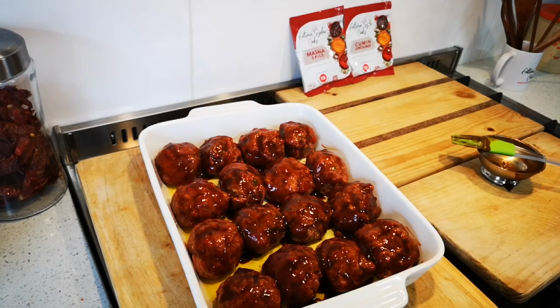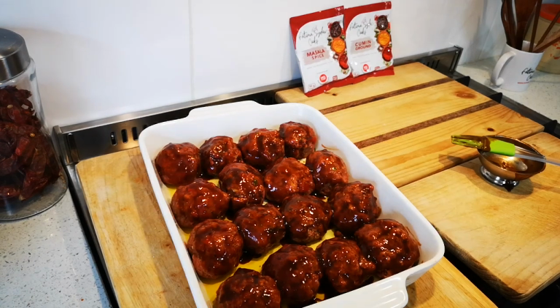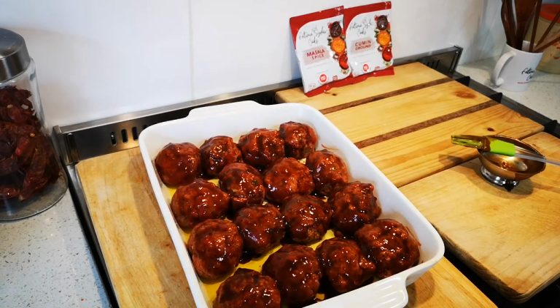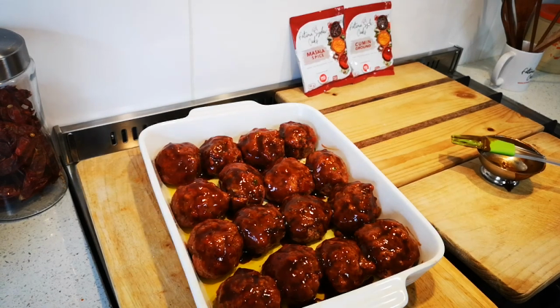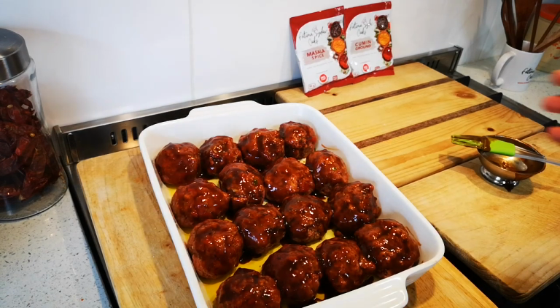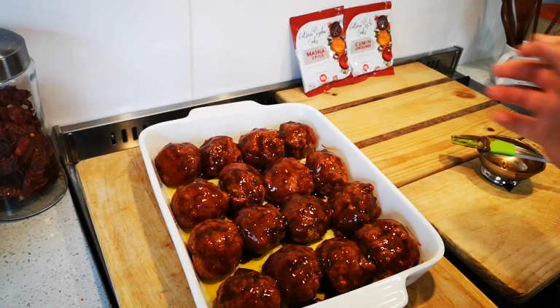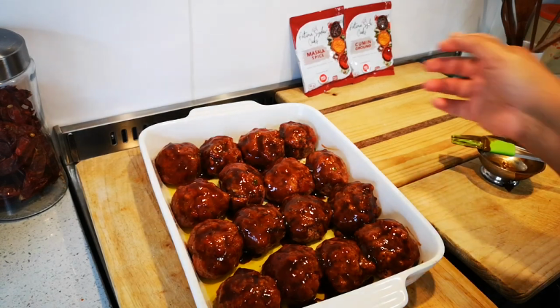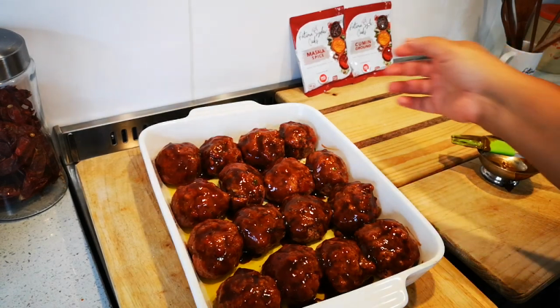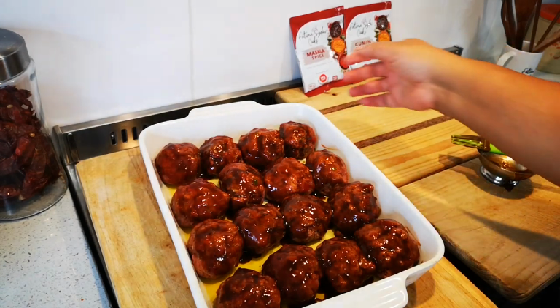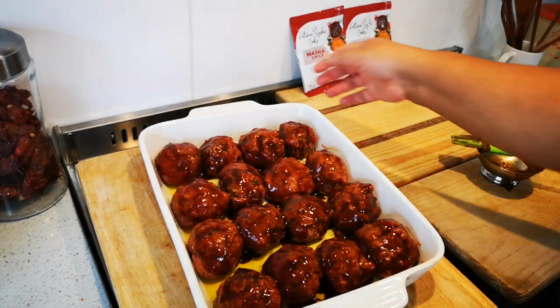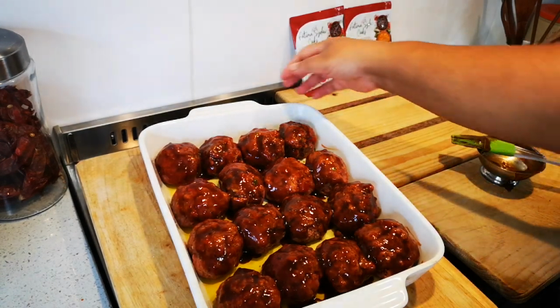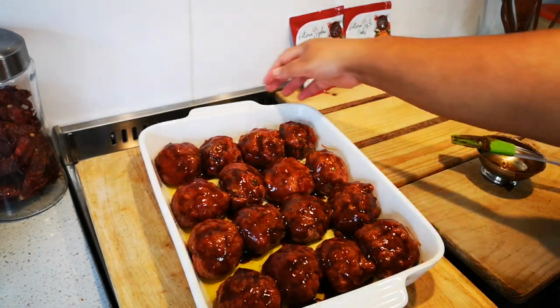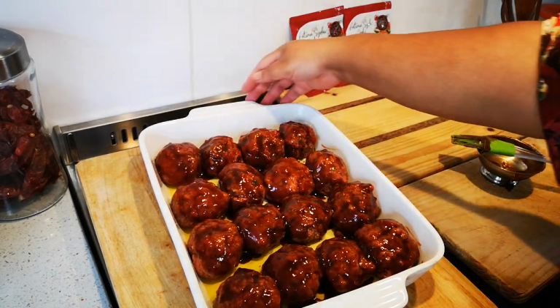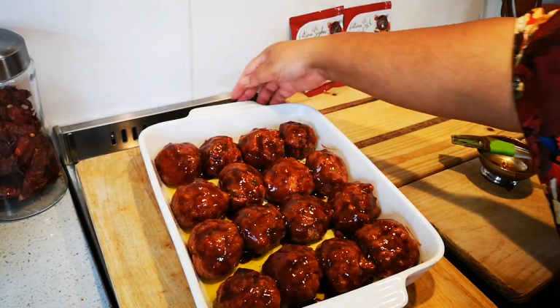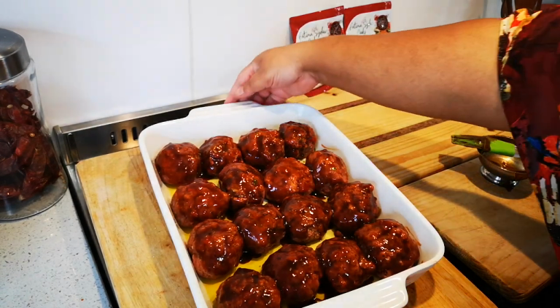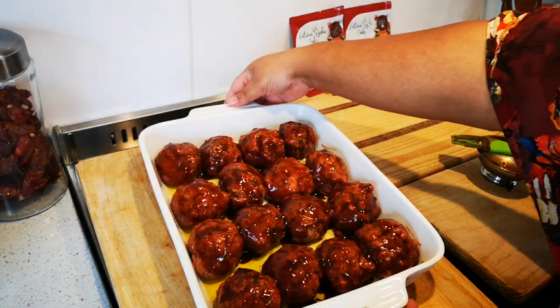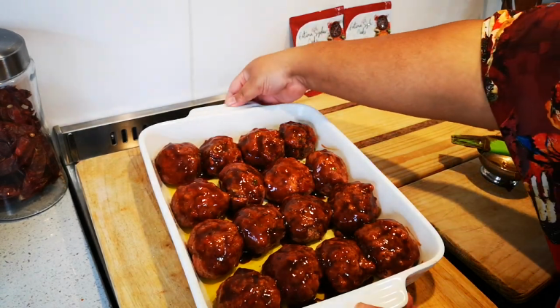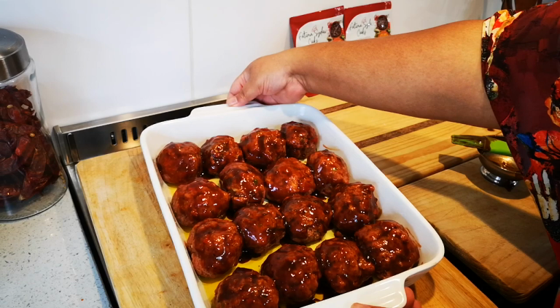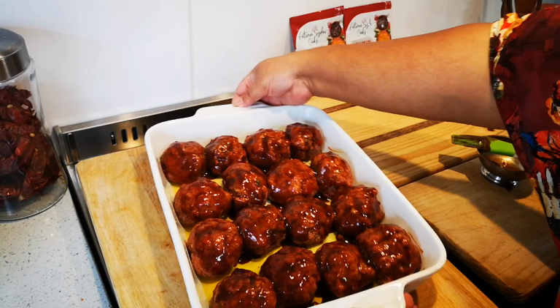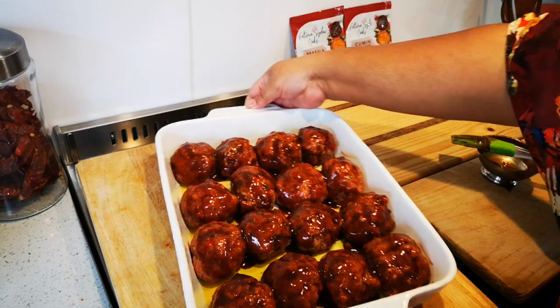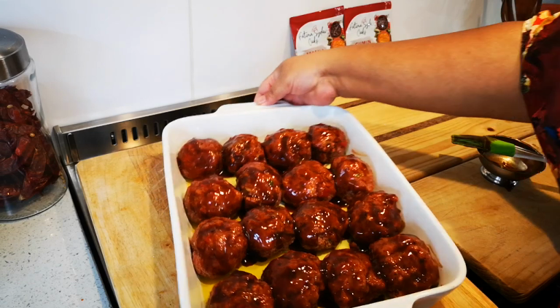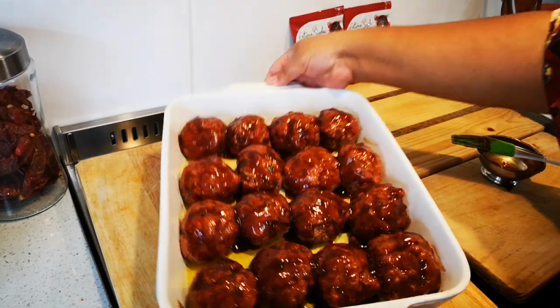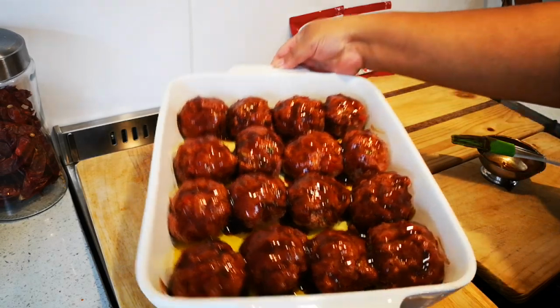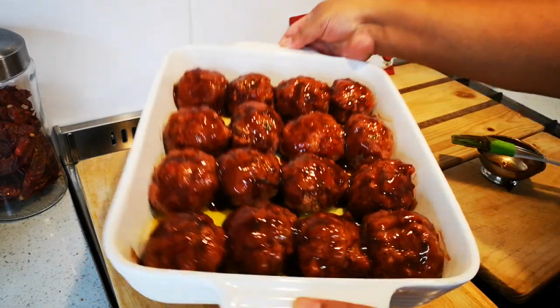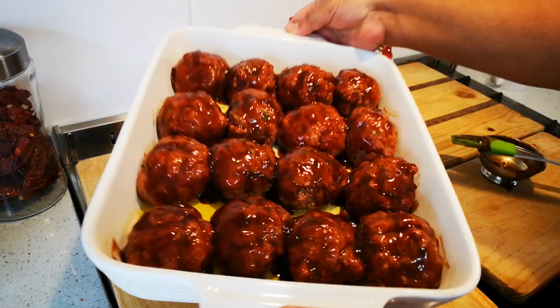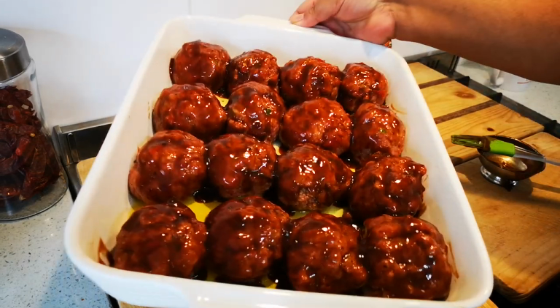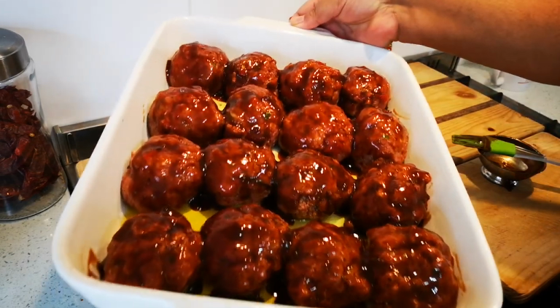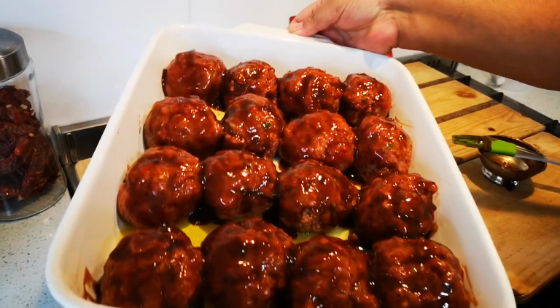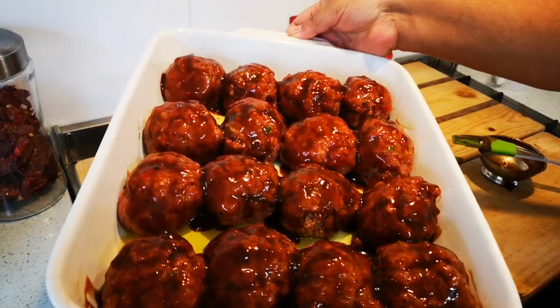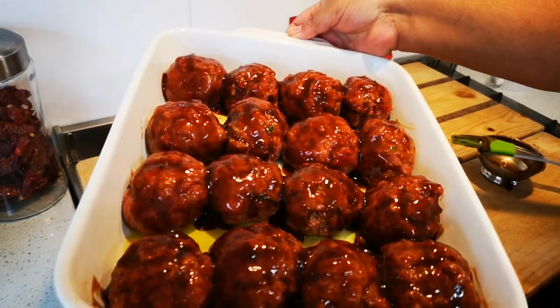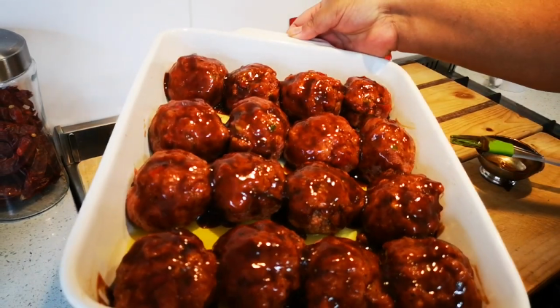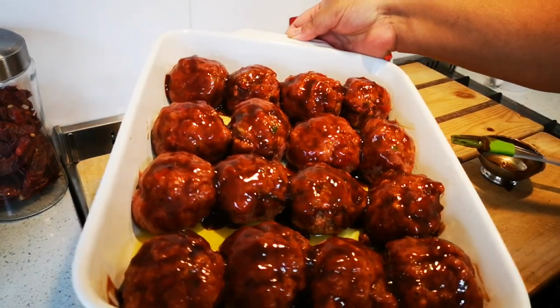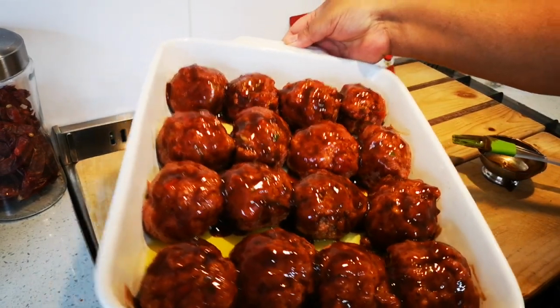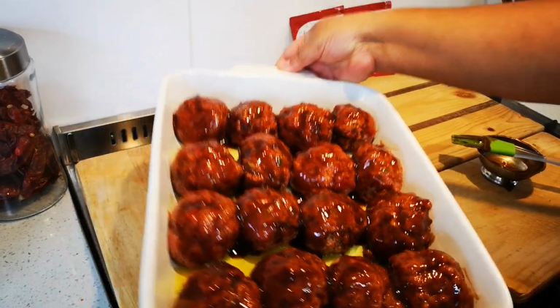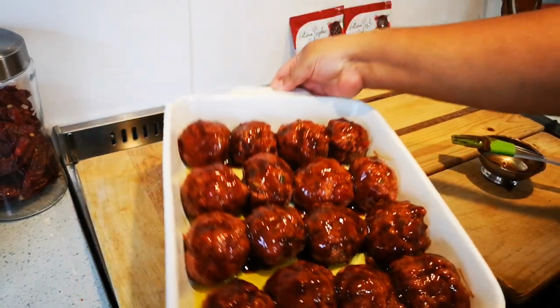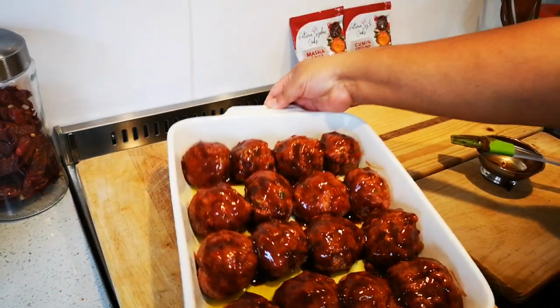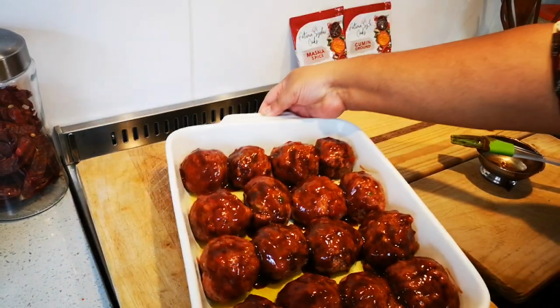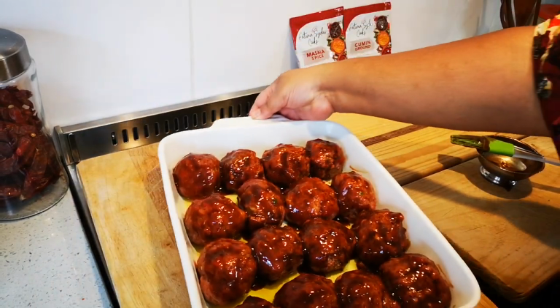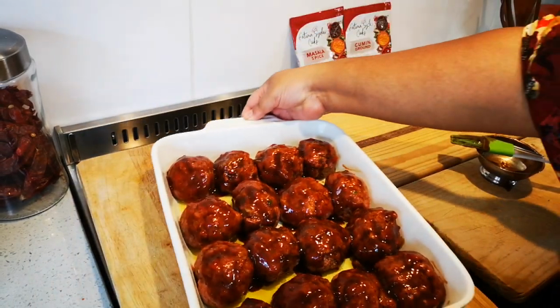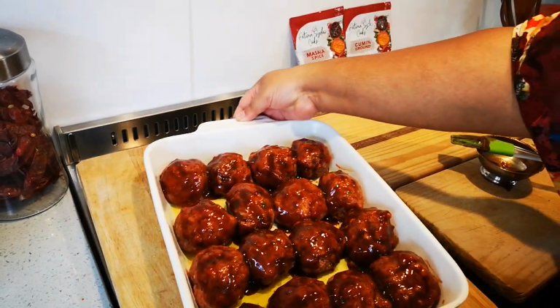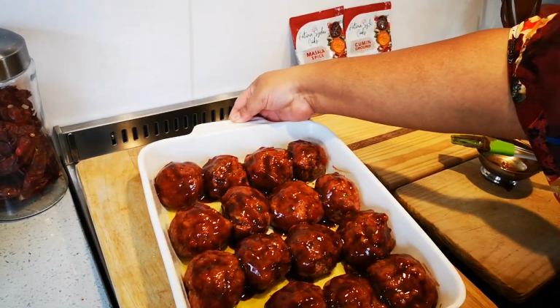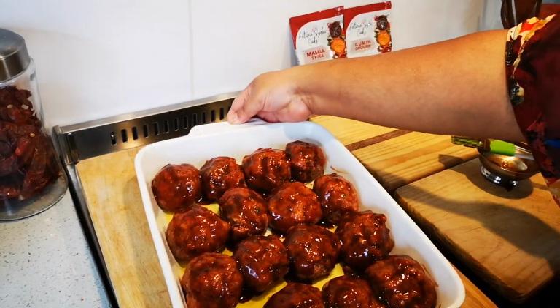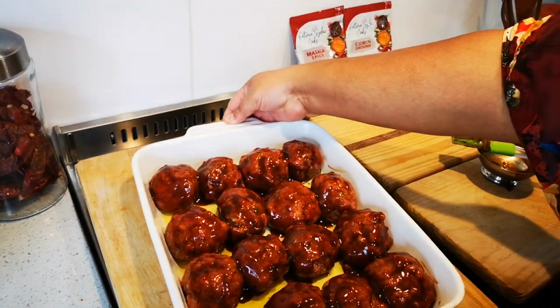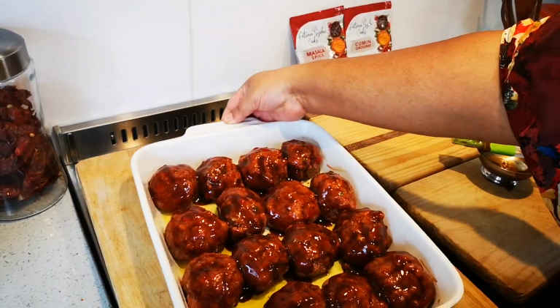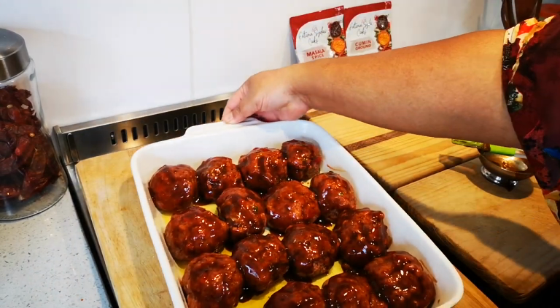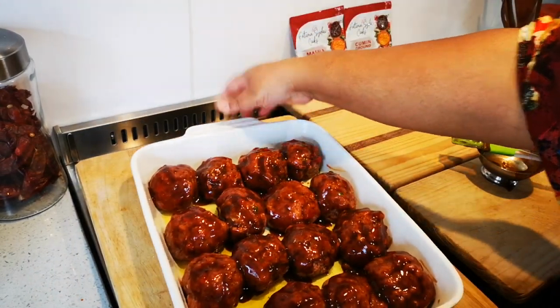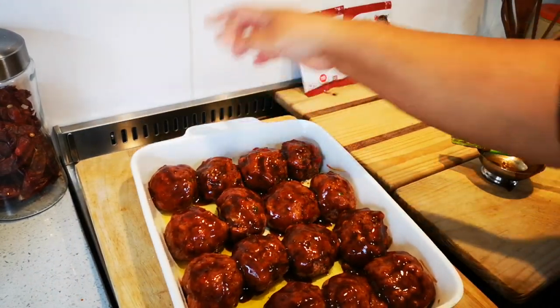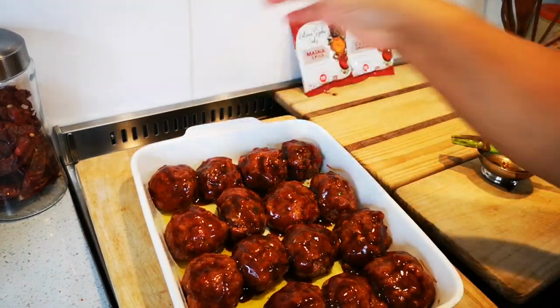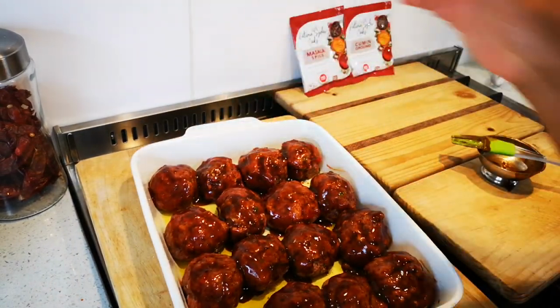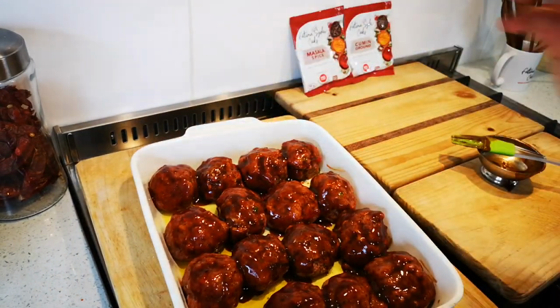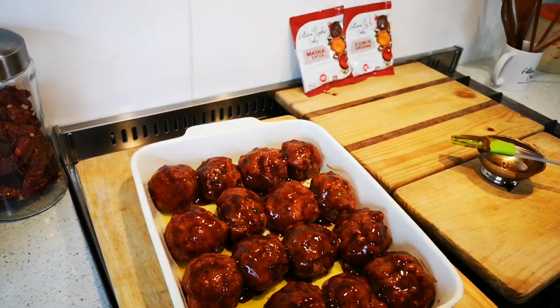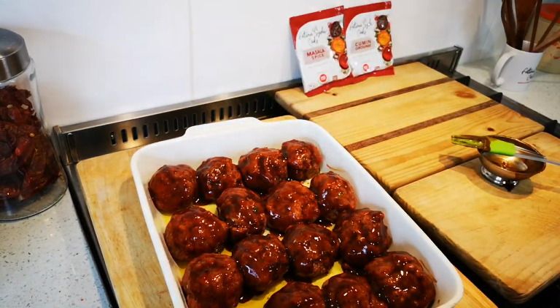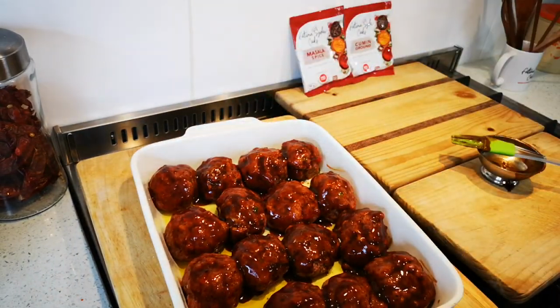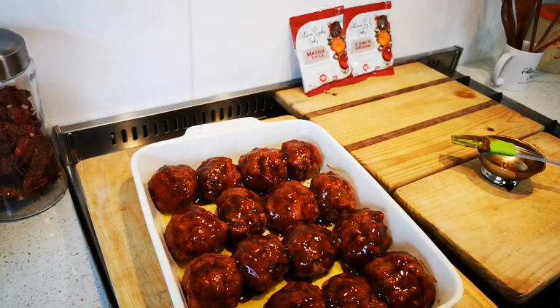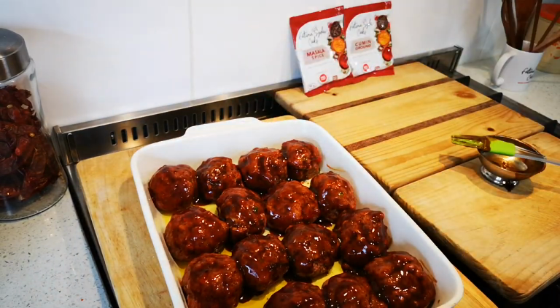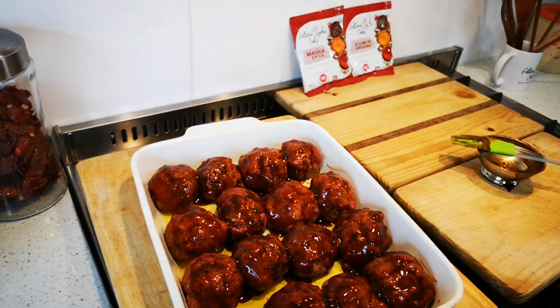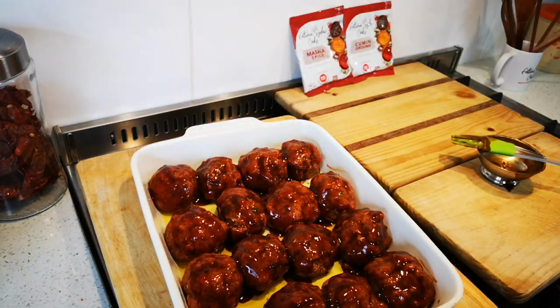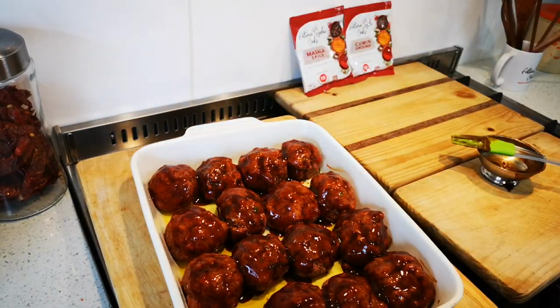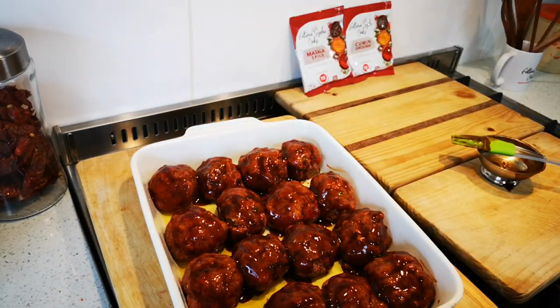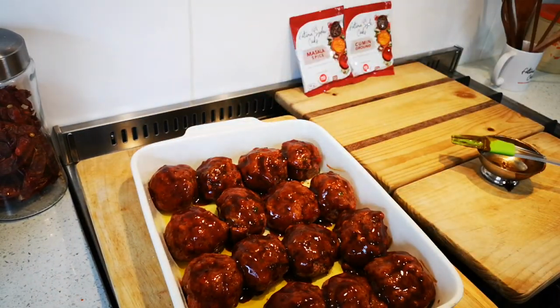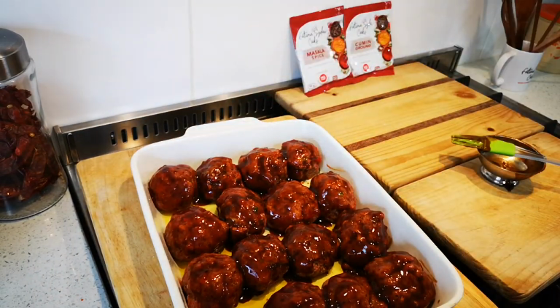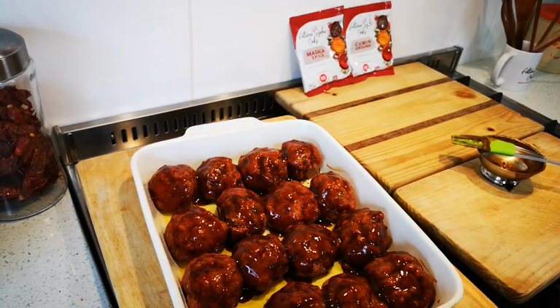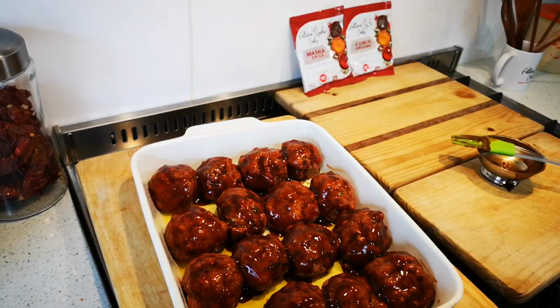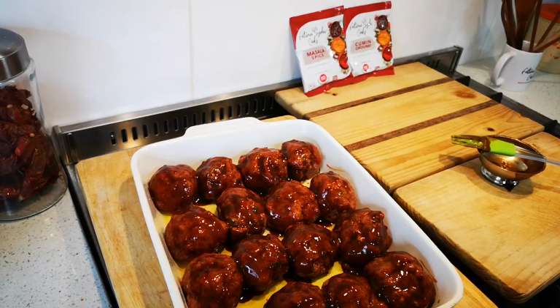Okay, now this is going into the hot oven. Here we go. I'm going to put it in the oven and we'll be back when it's done.